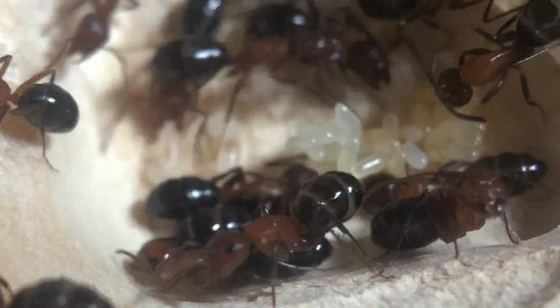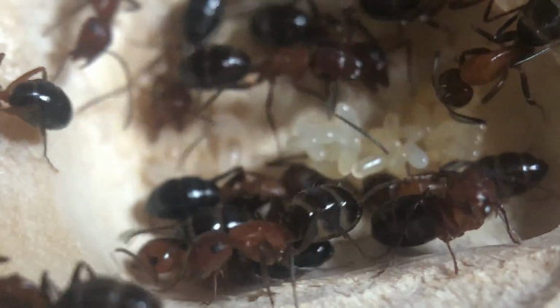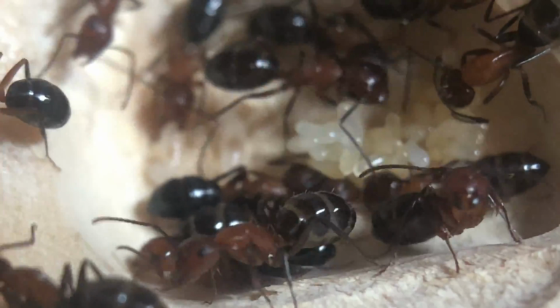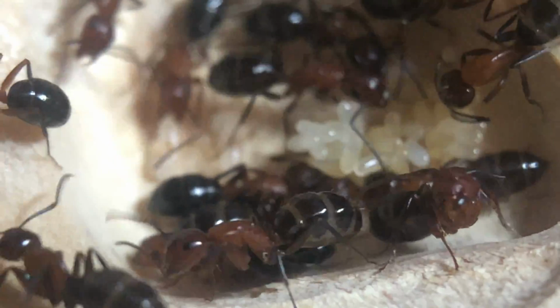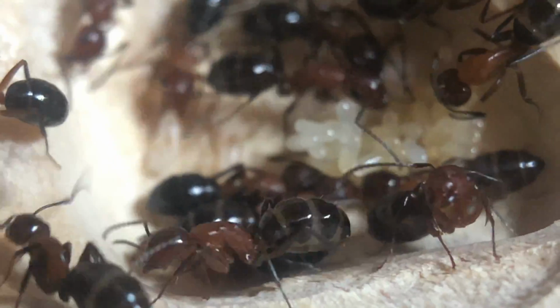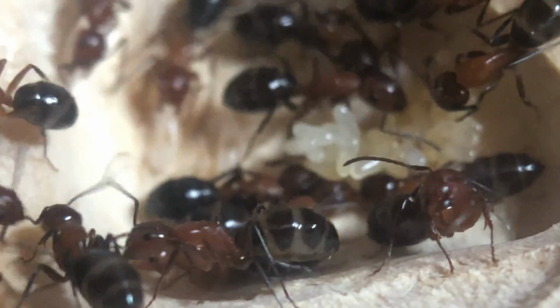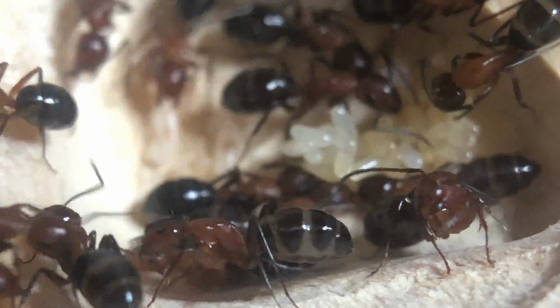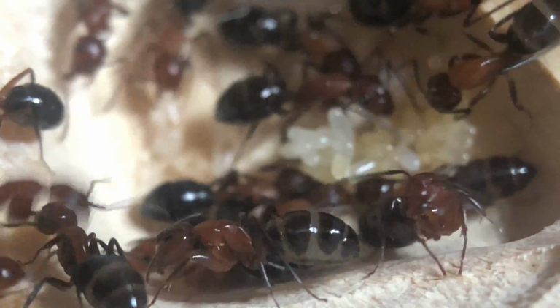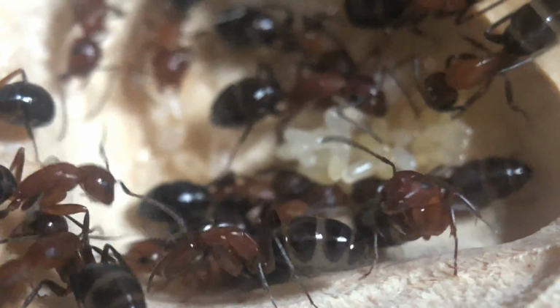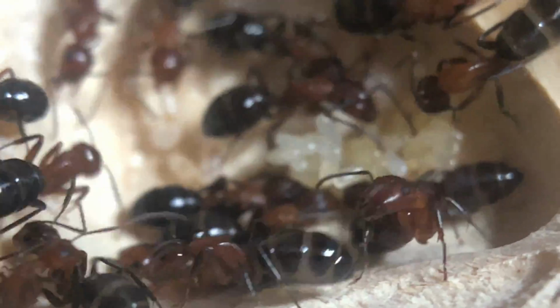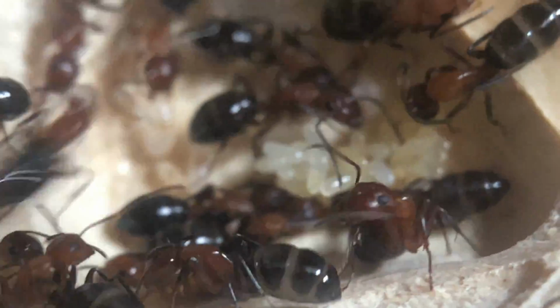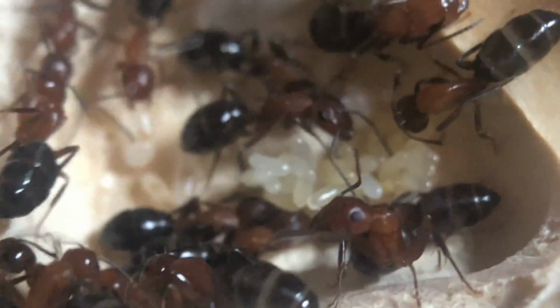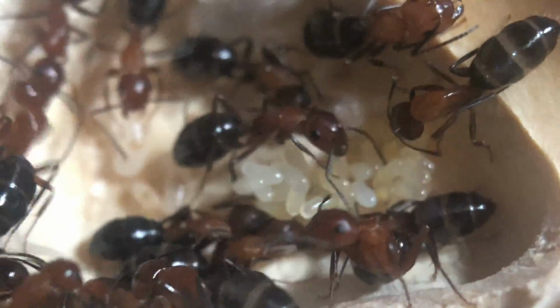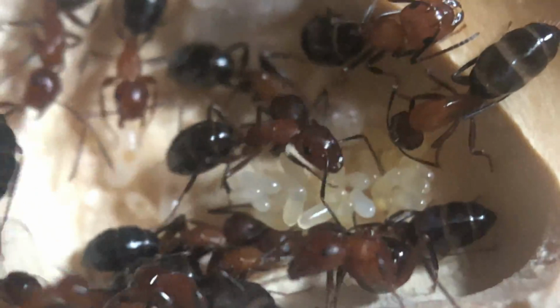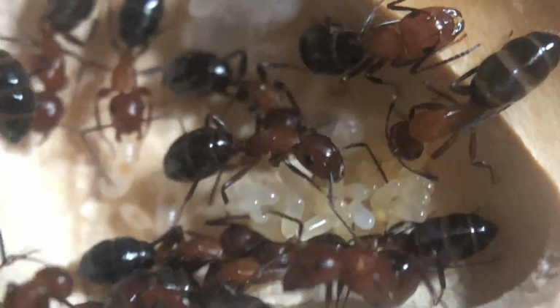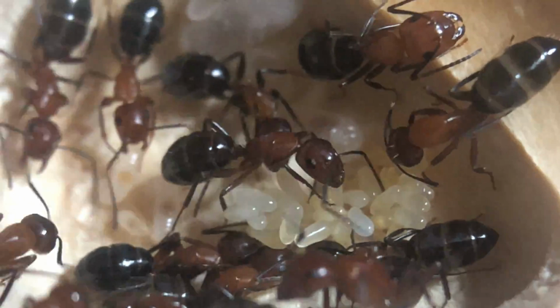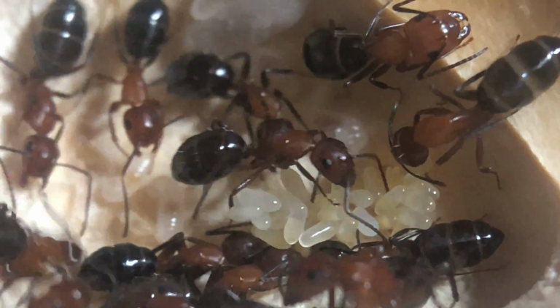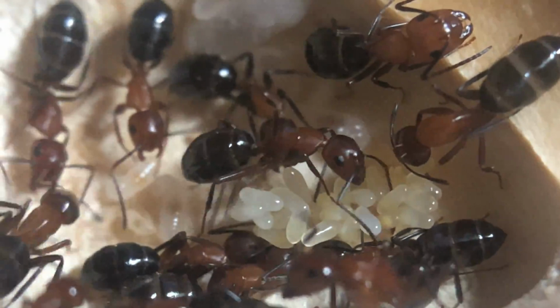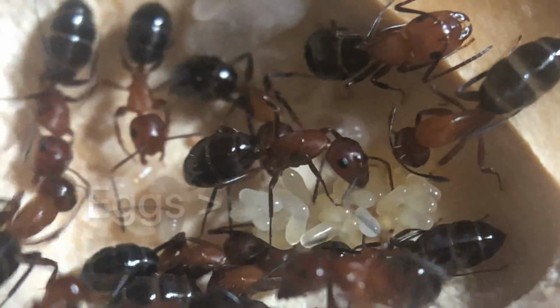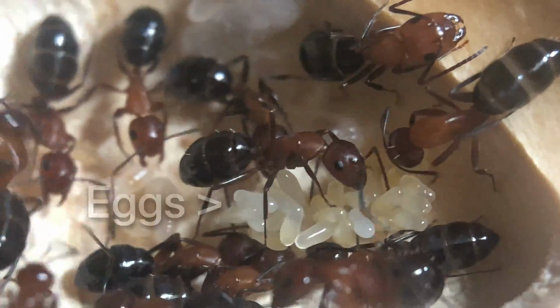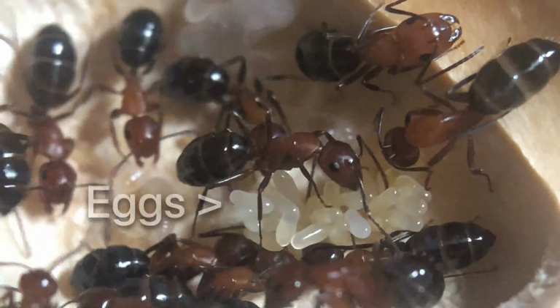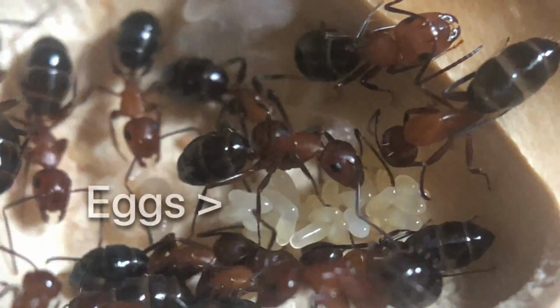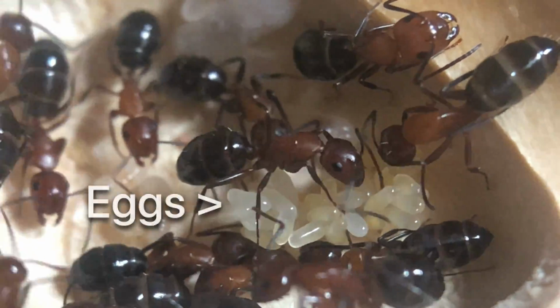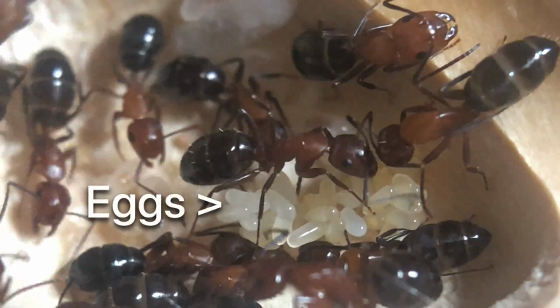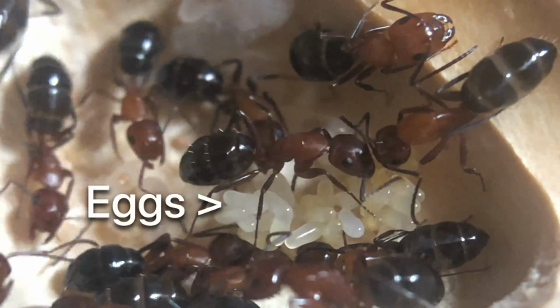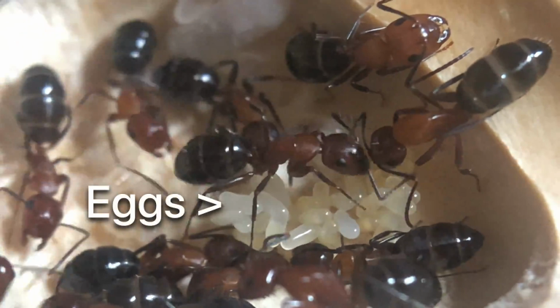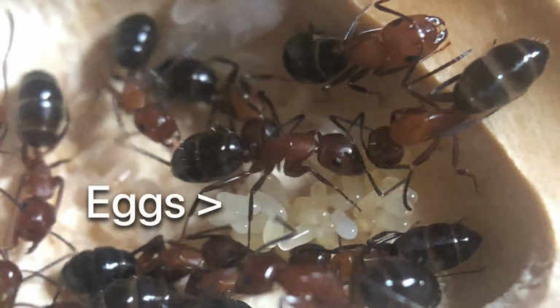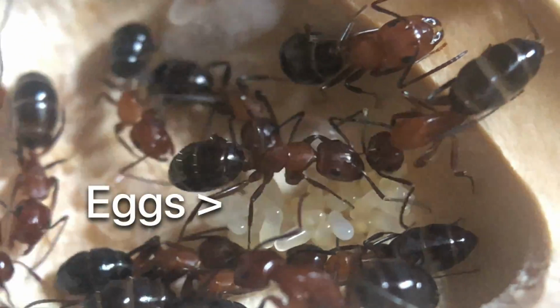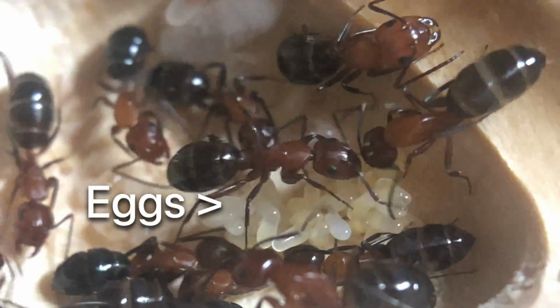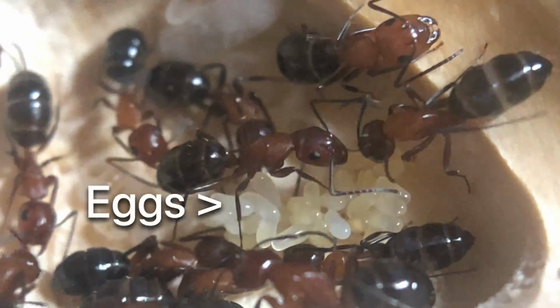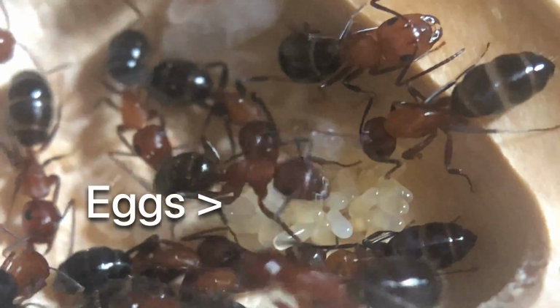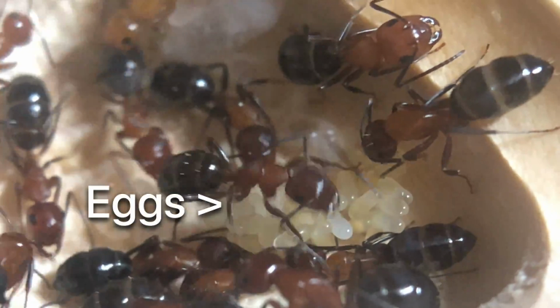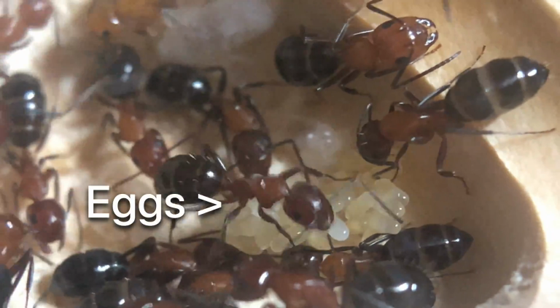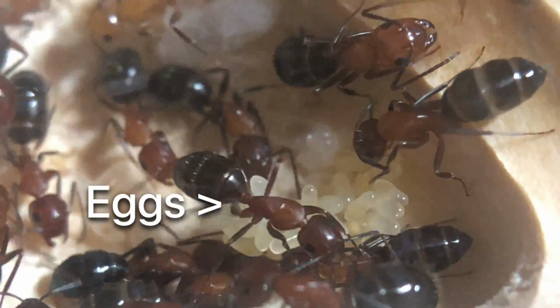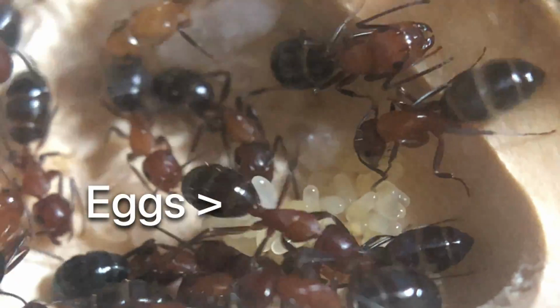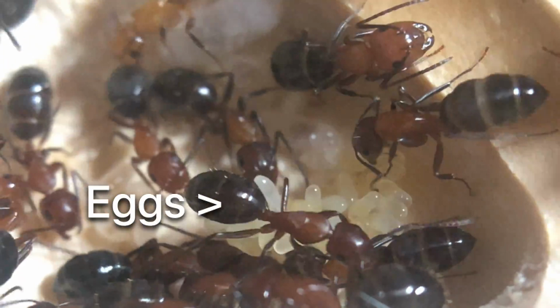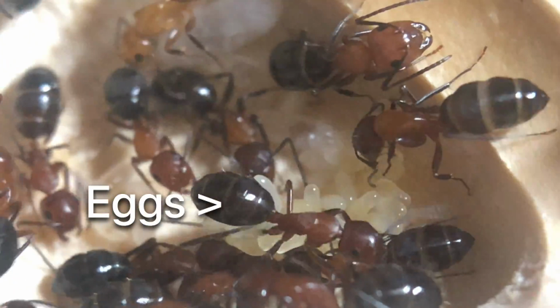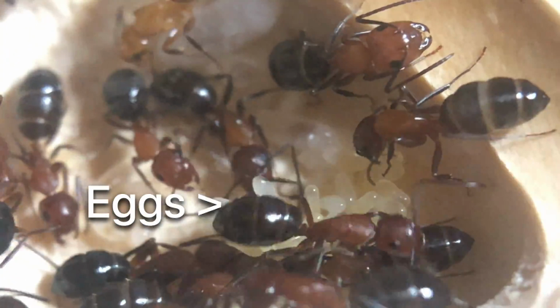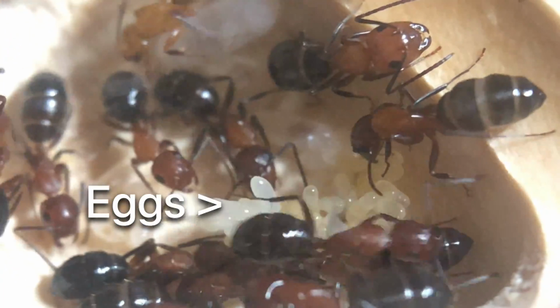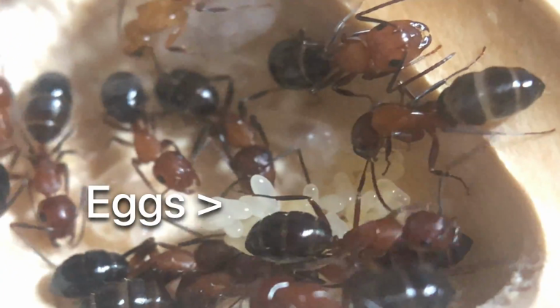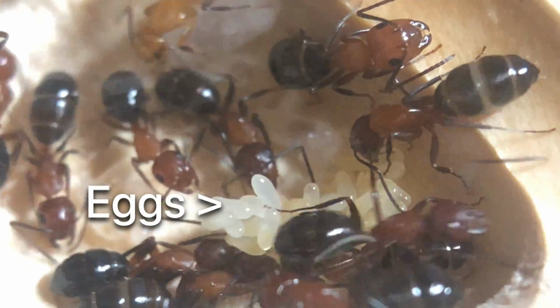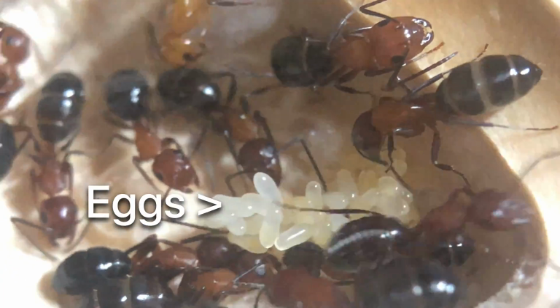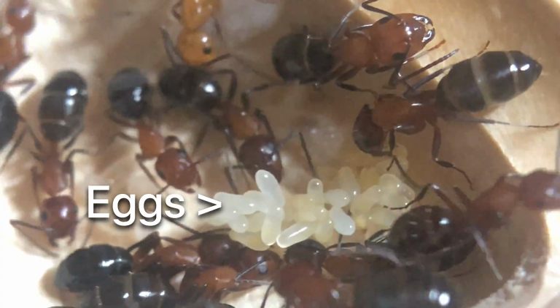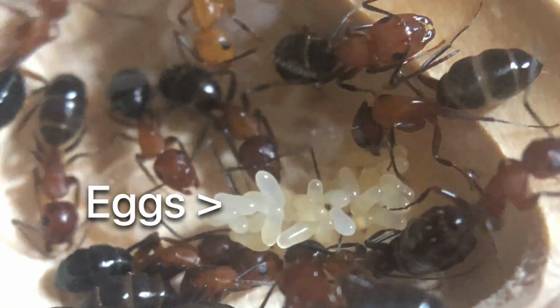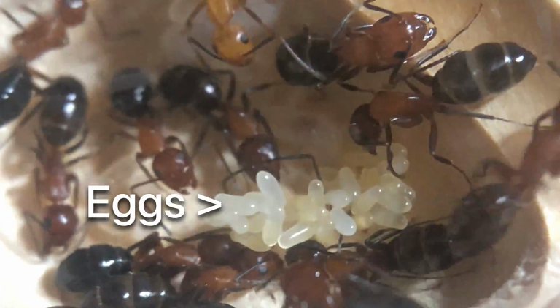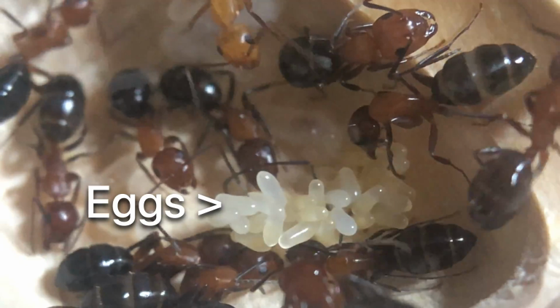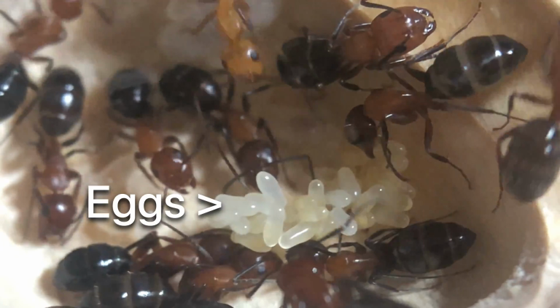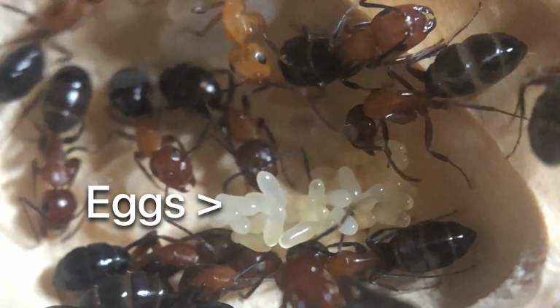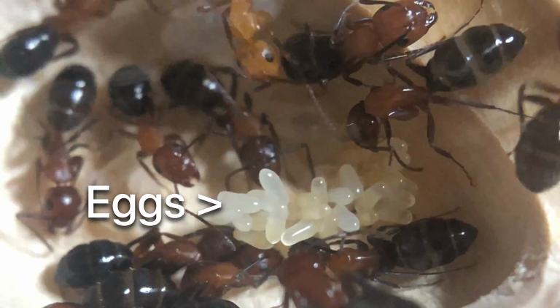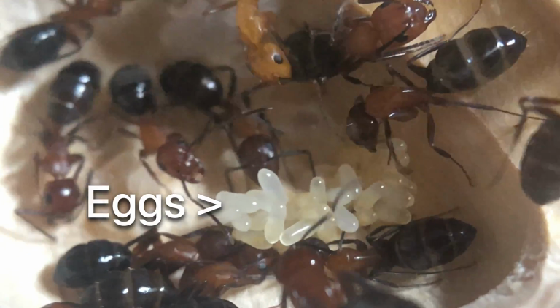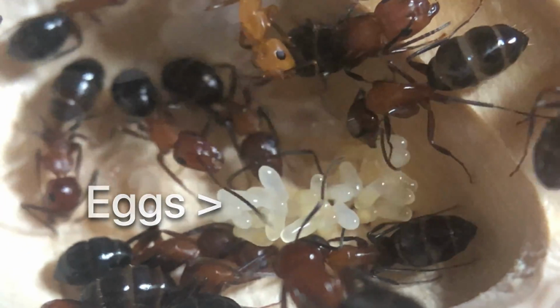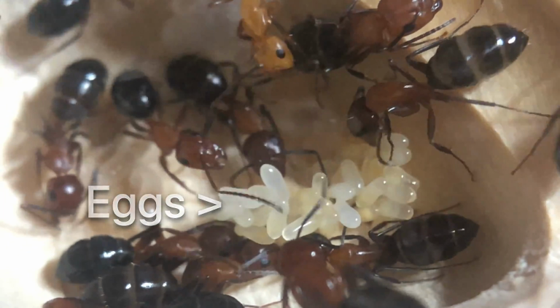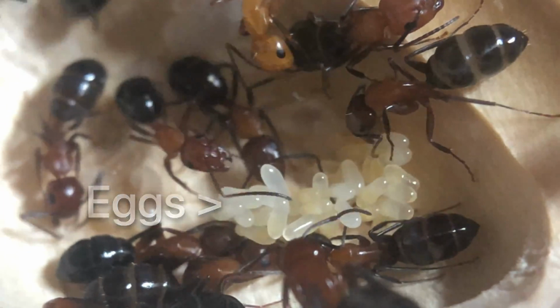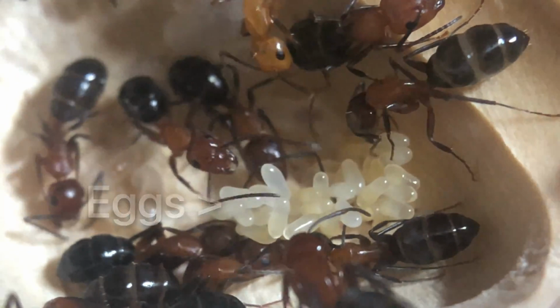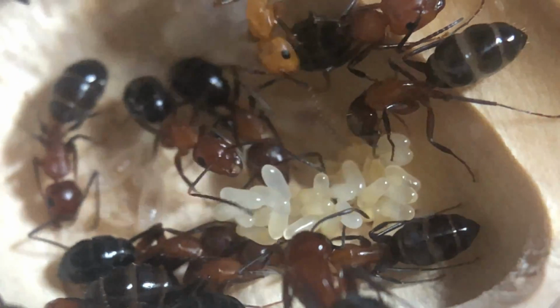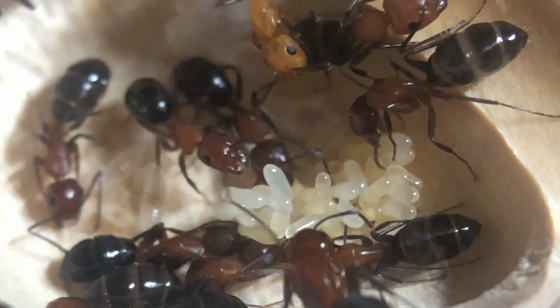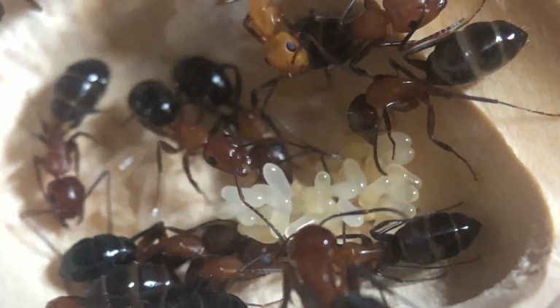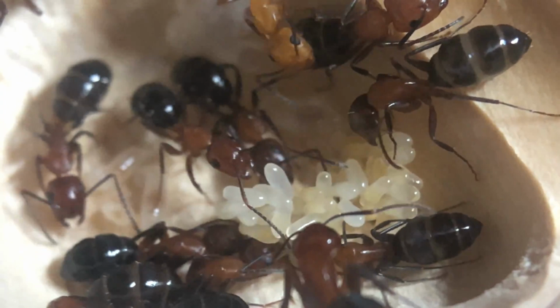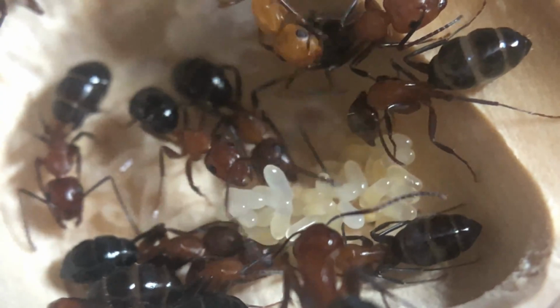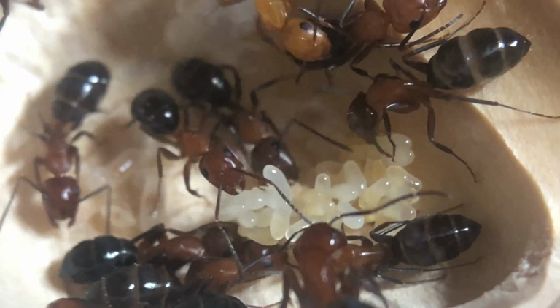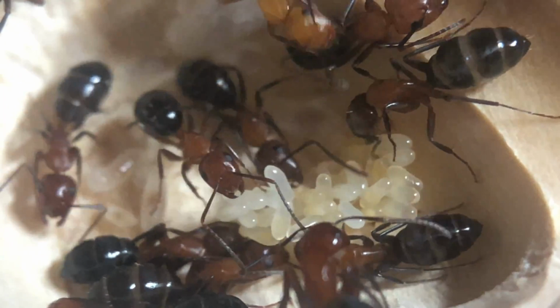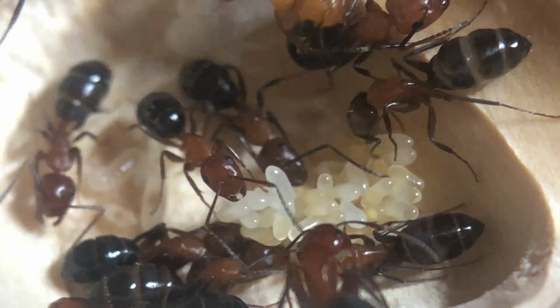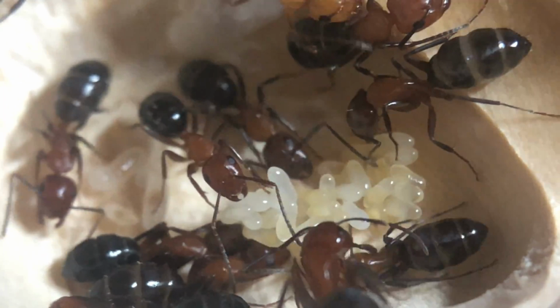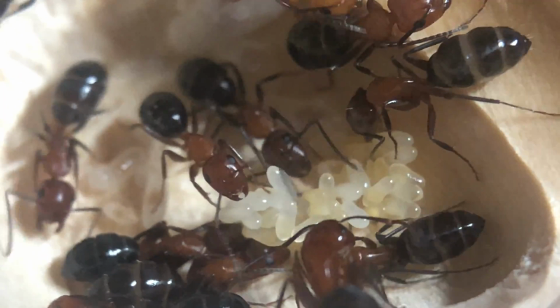Queens in this species will lay eggs in clutches periodically. It is not a constant laying of eggs.